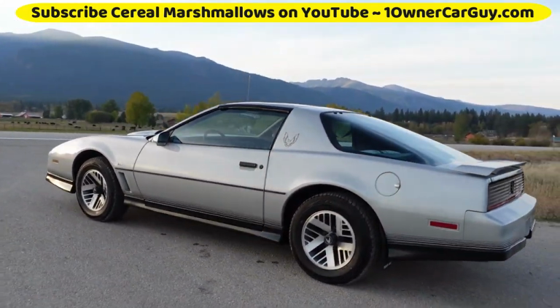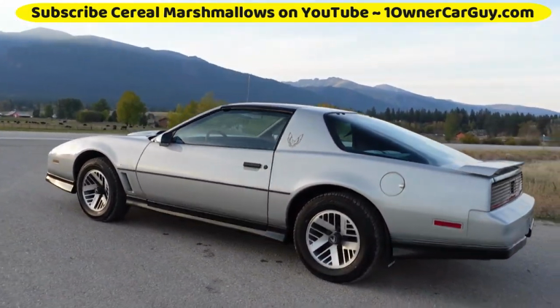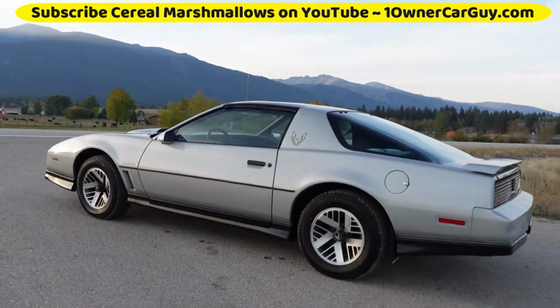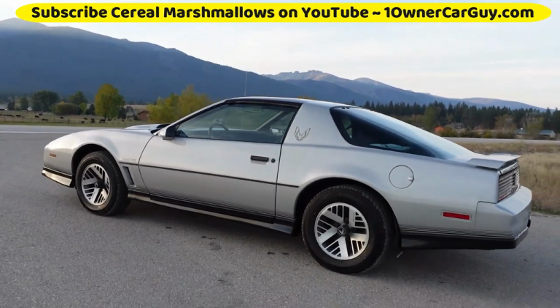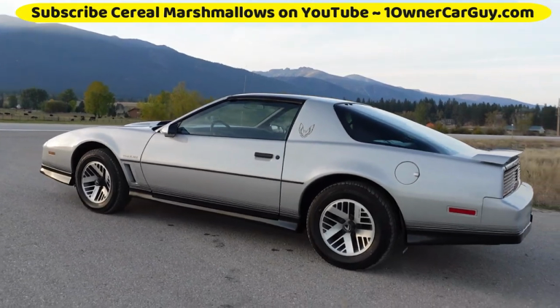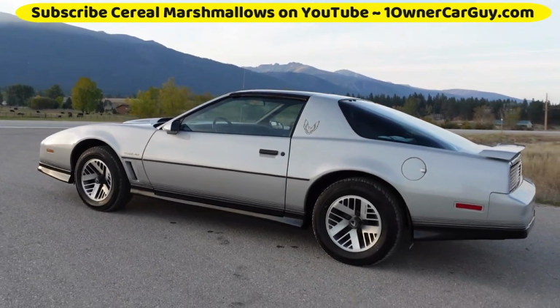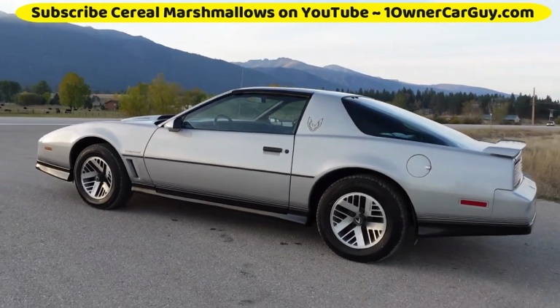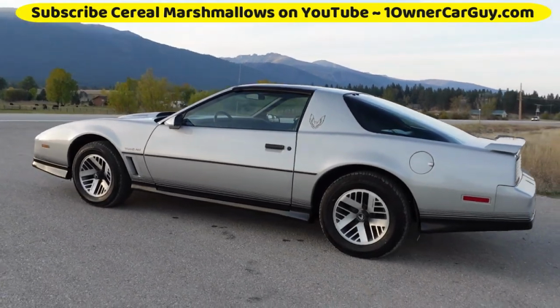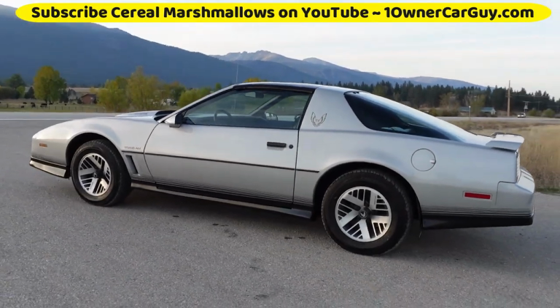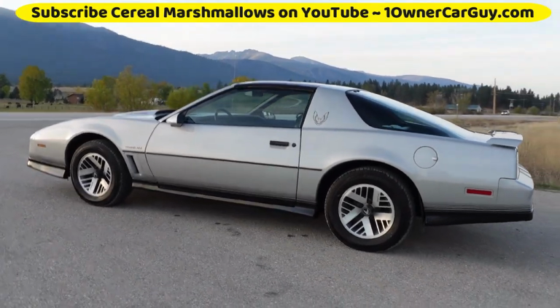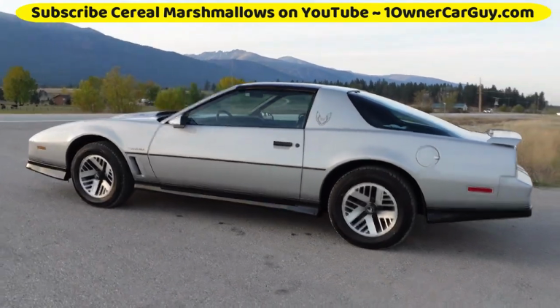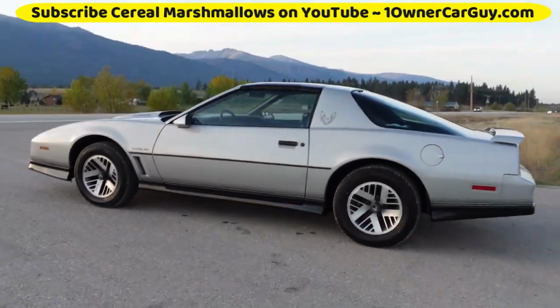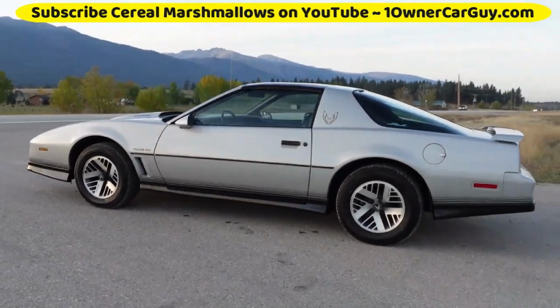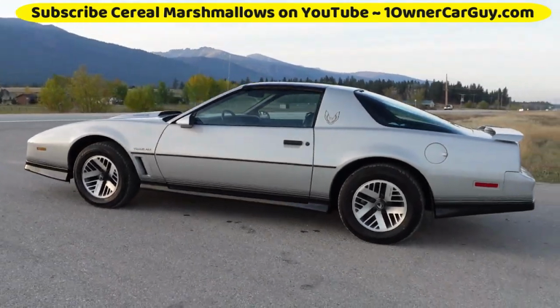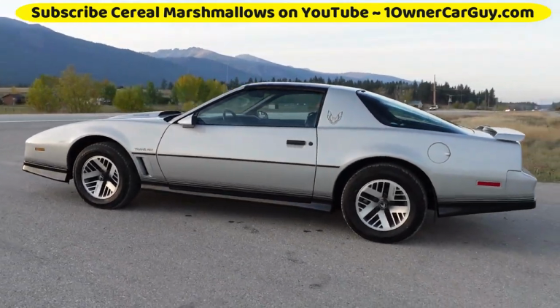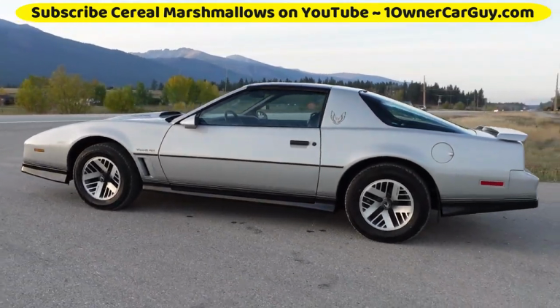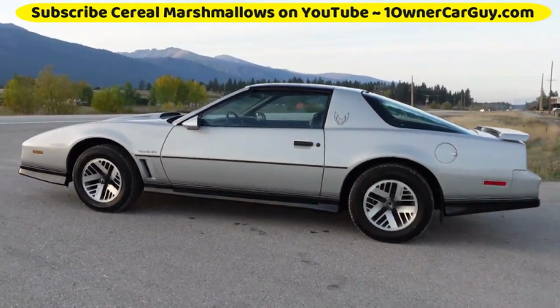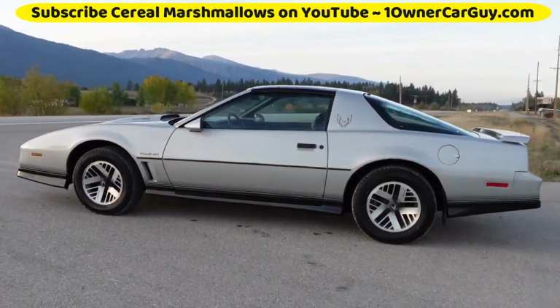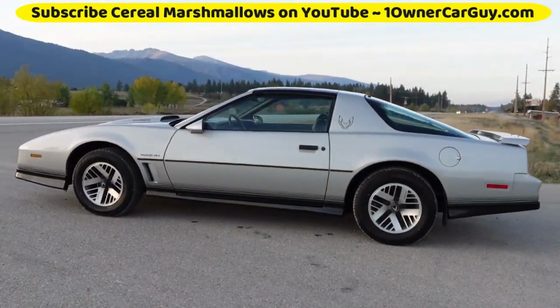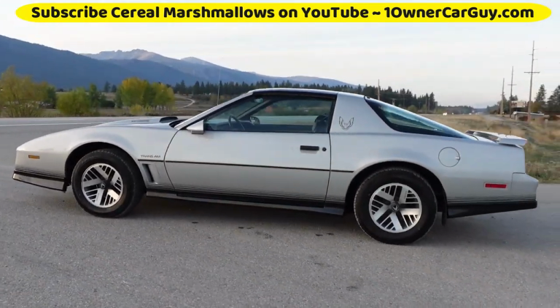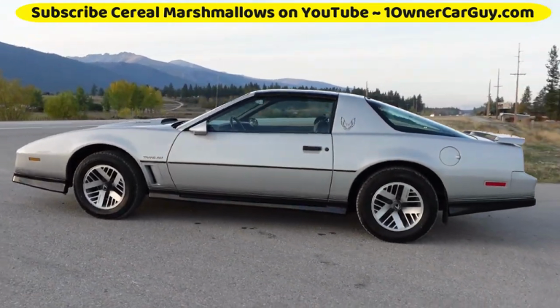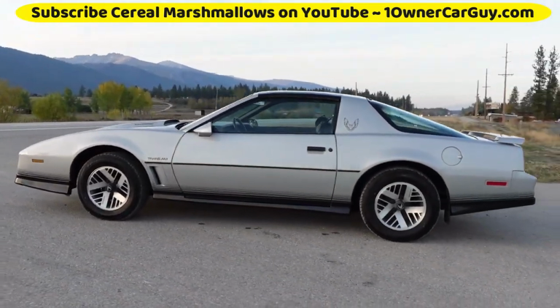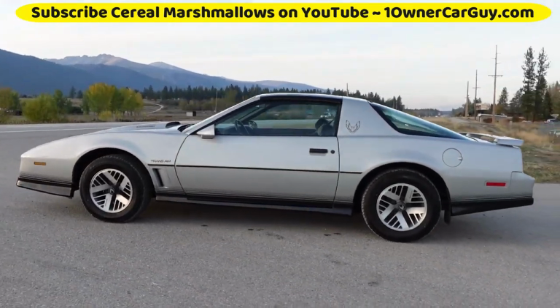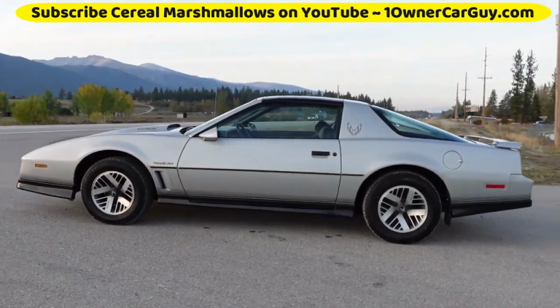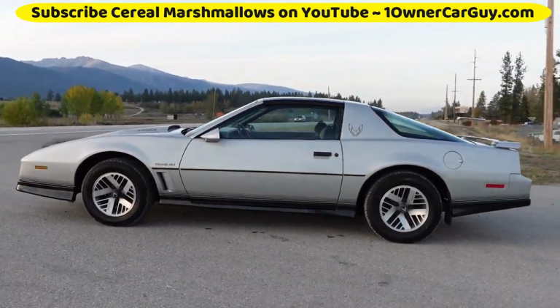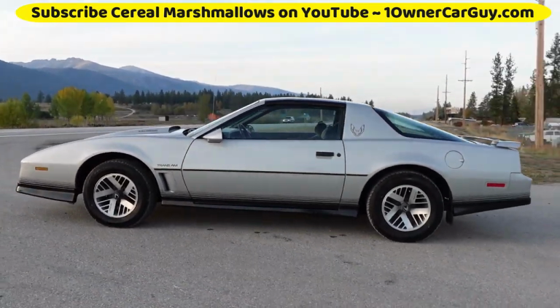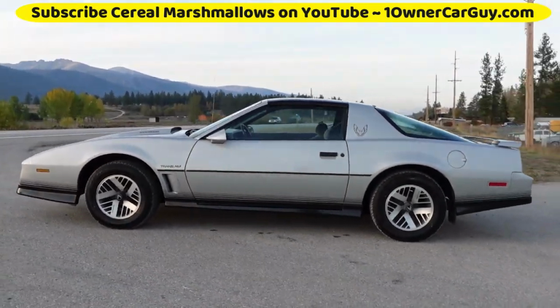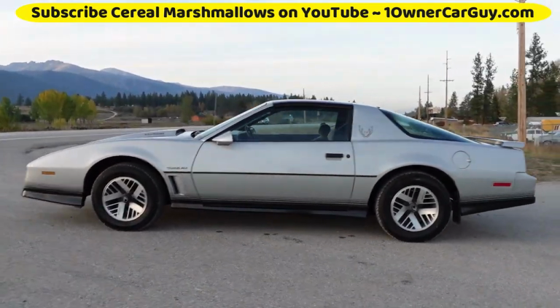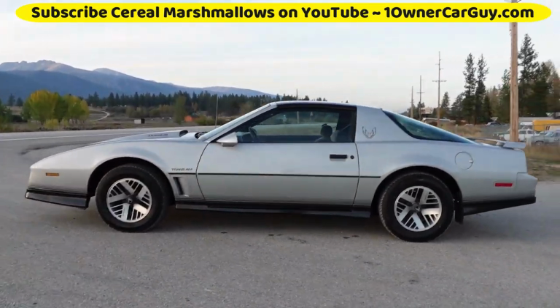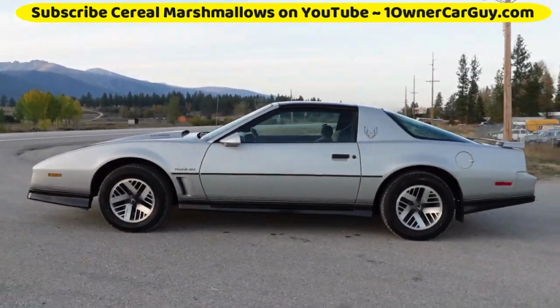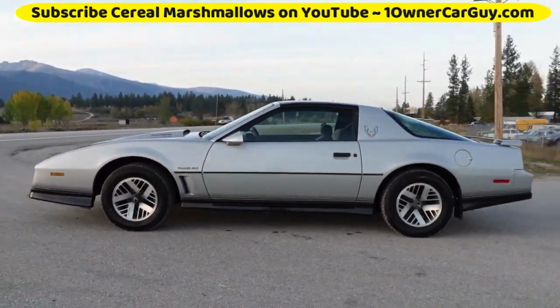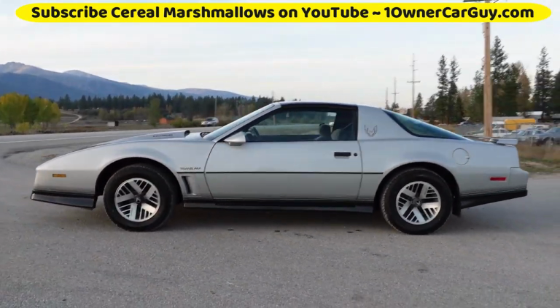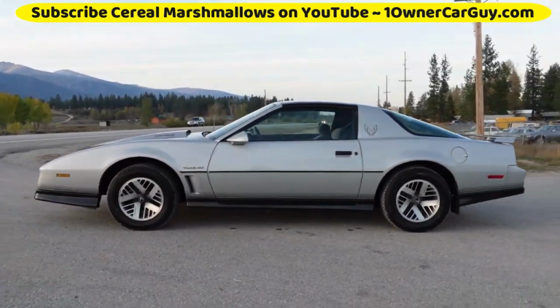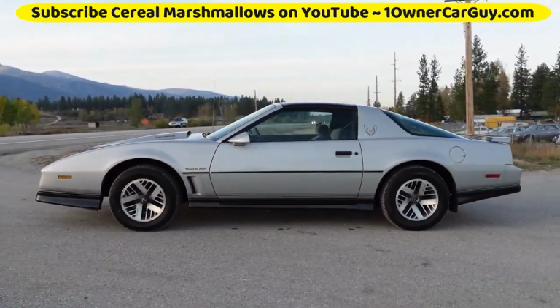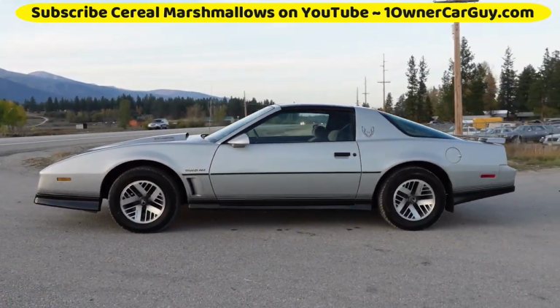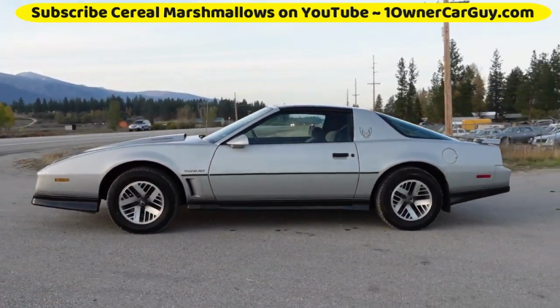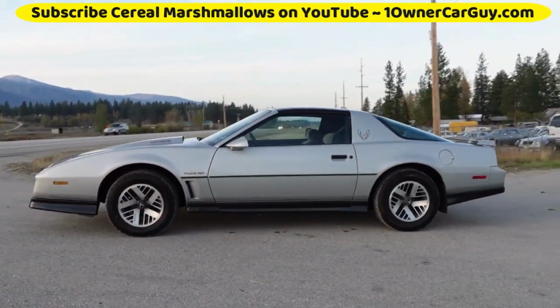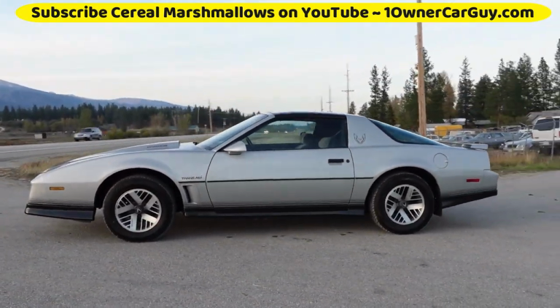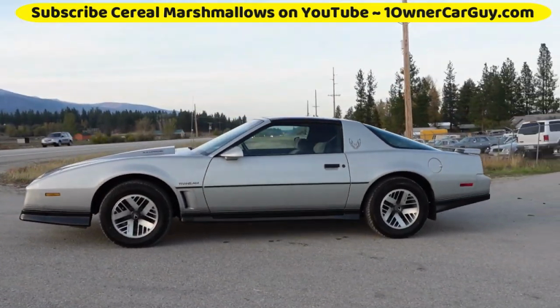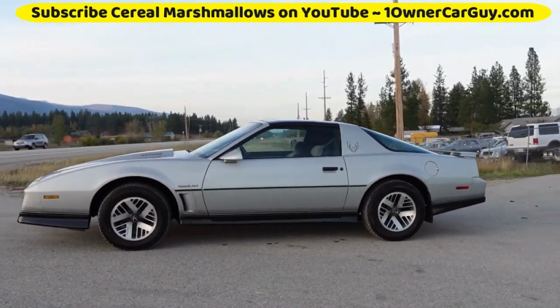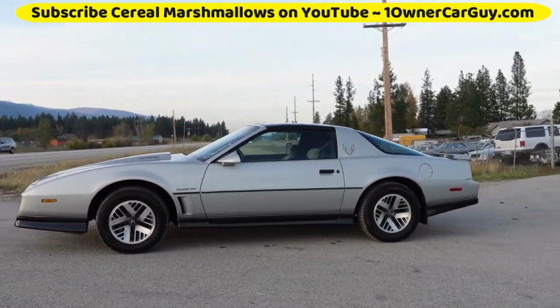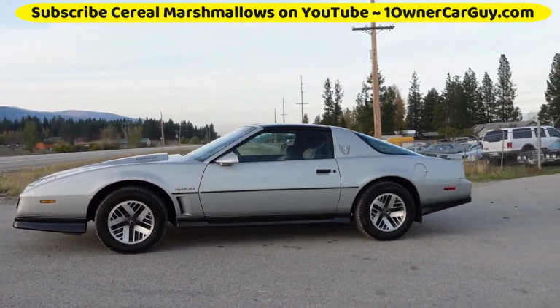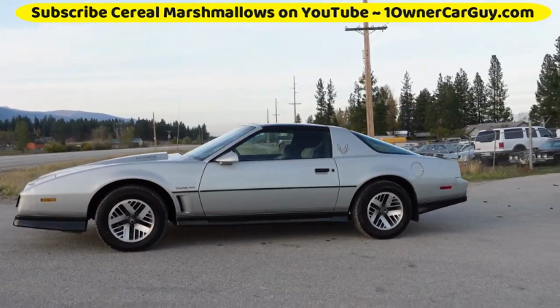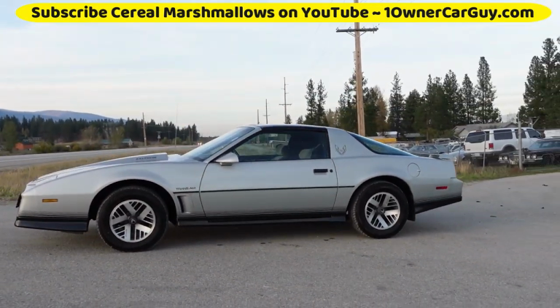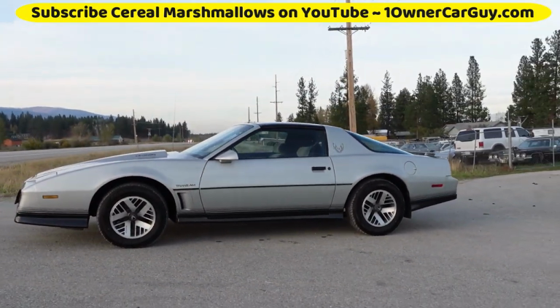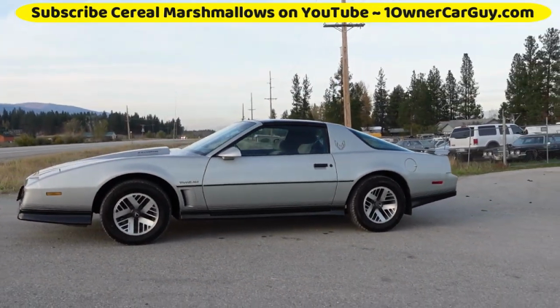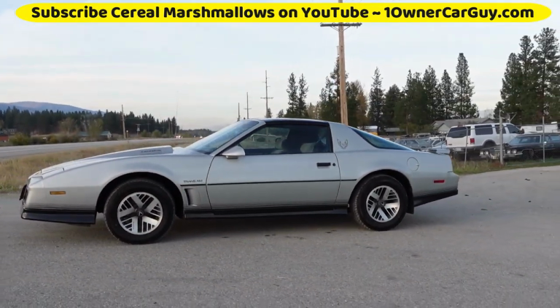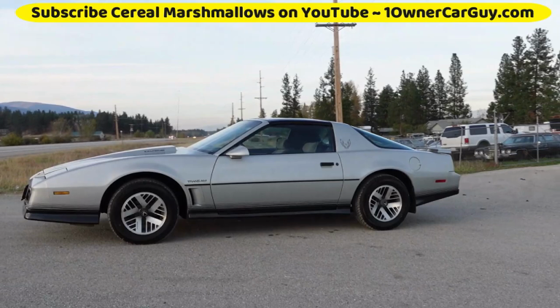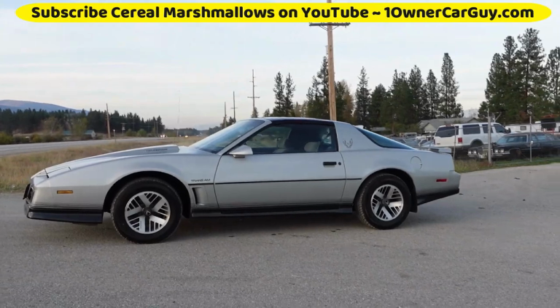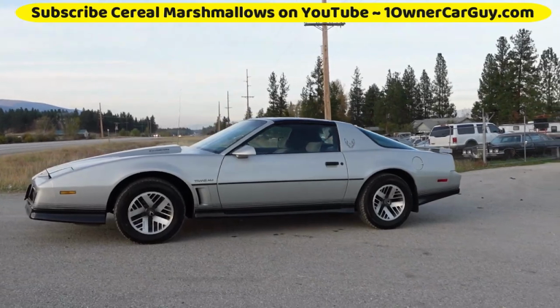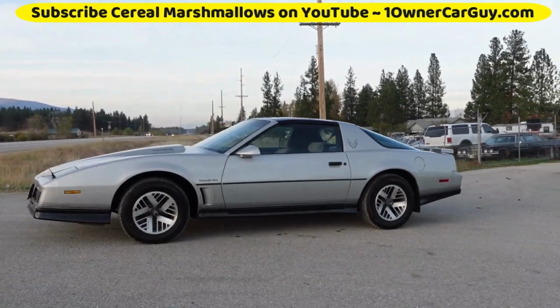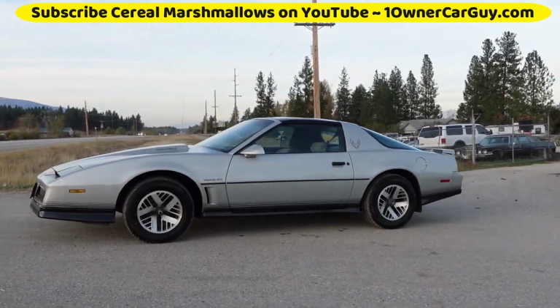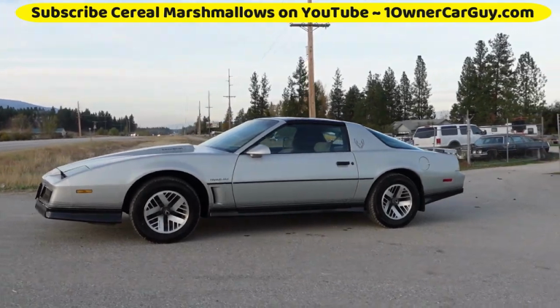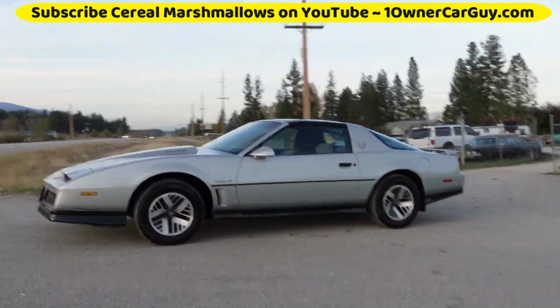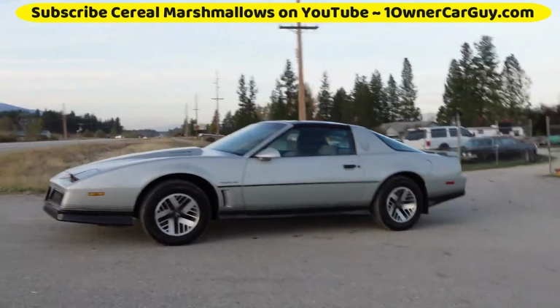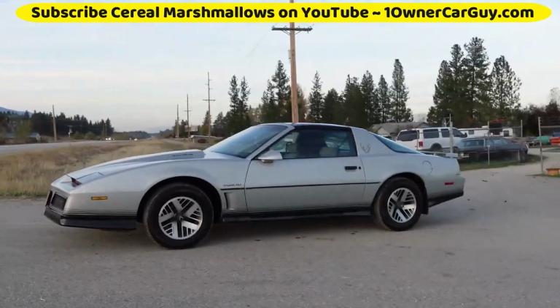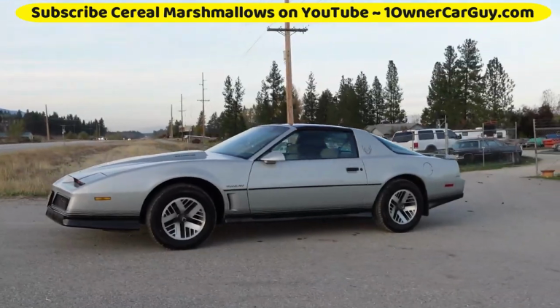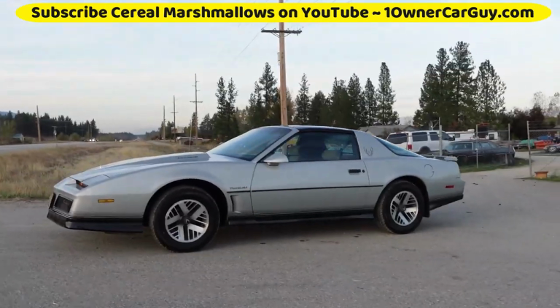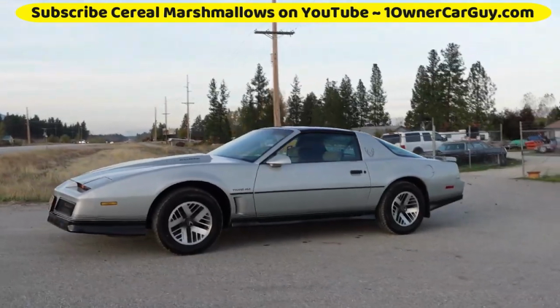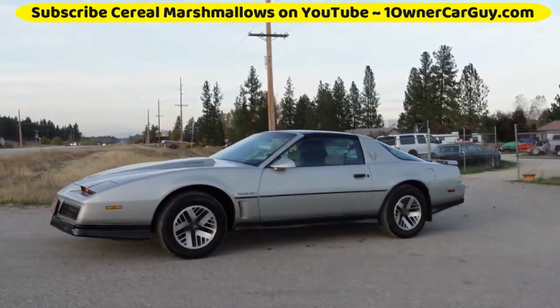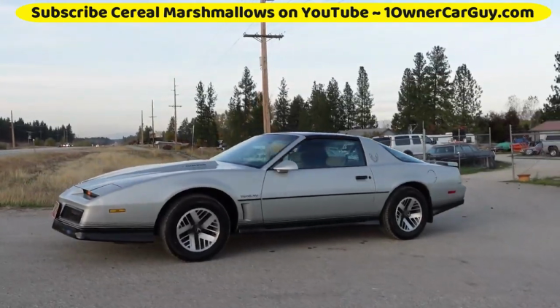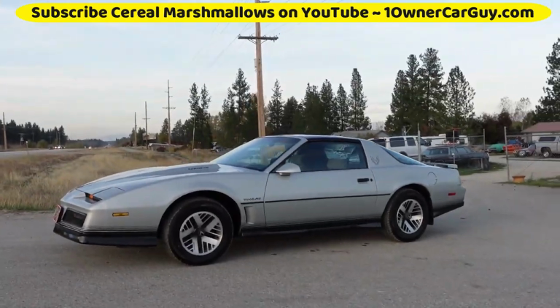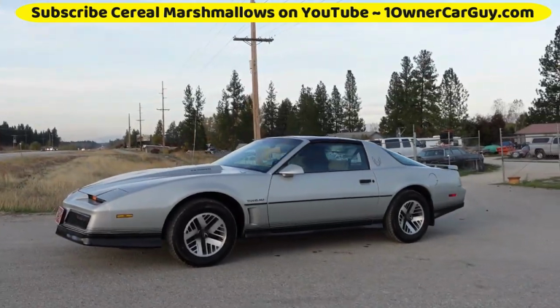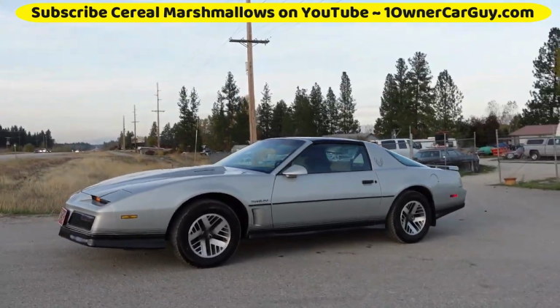Beautiful car. Someone needs this. Nathan, 406-546-8748. That's the car, man.